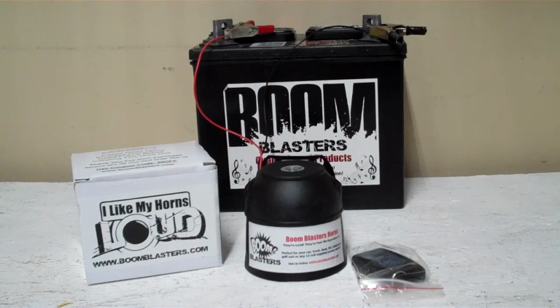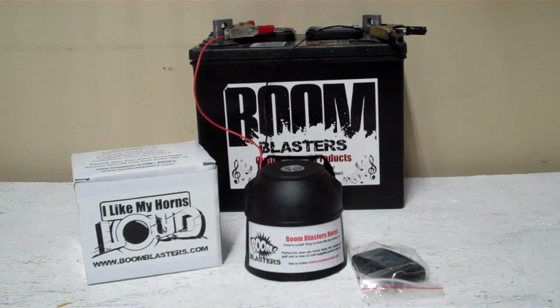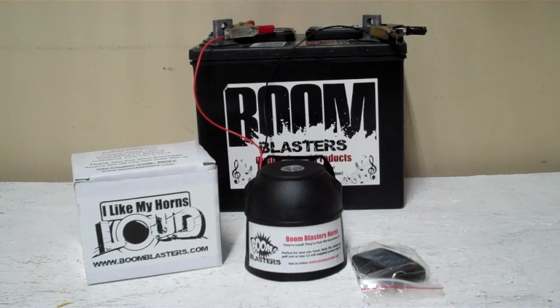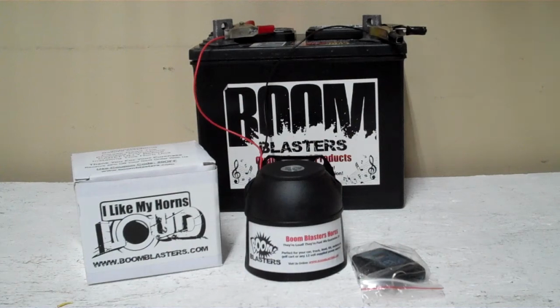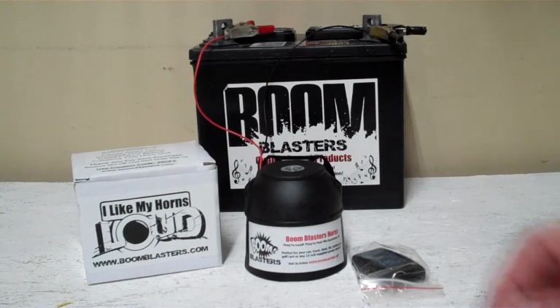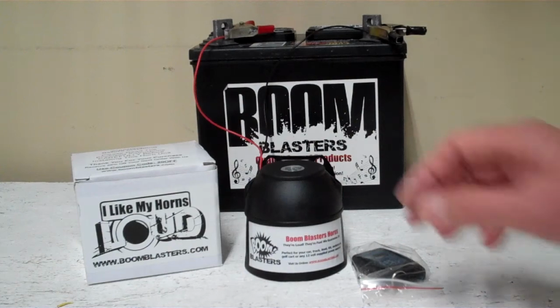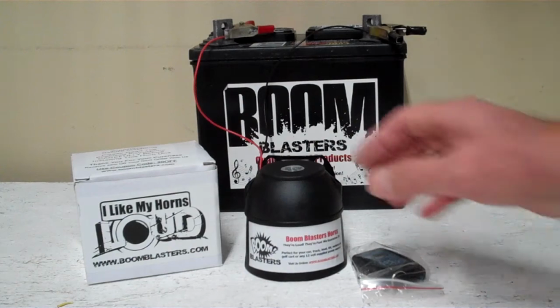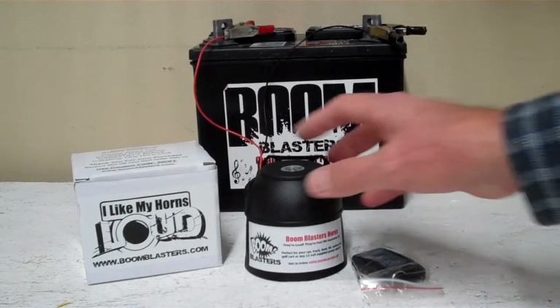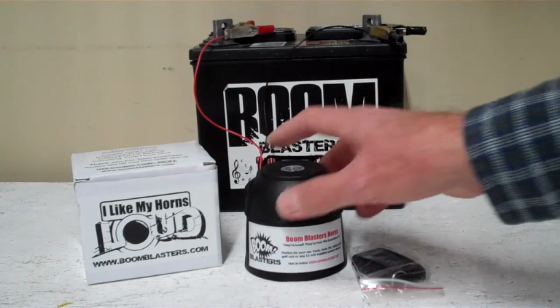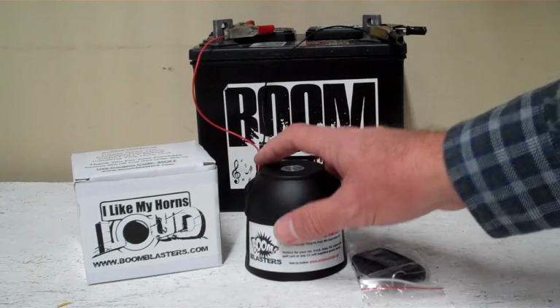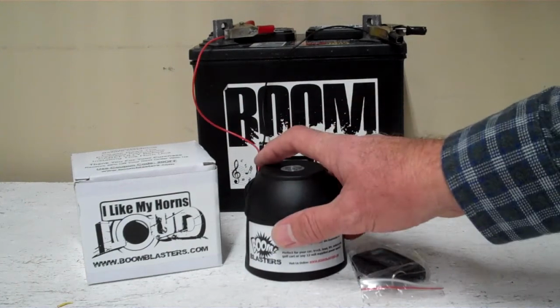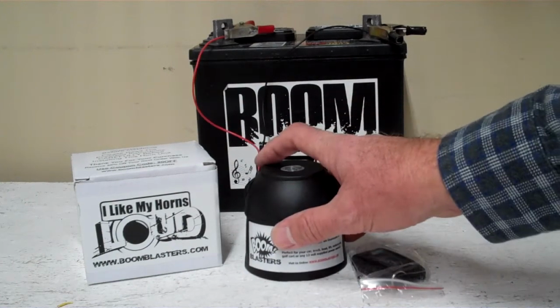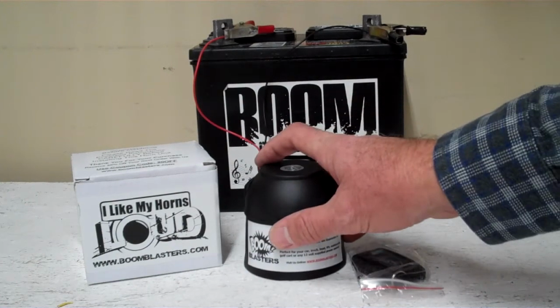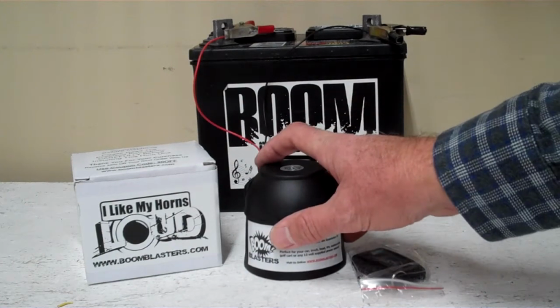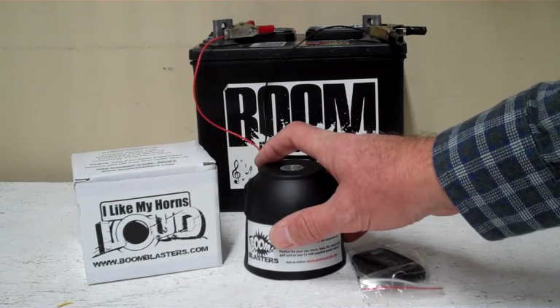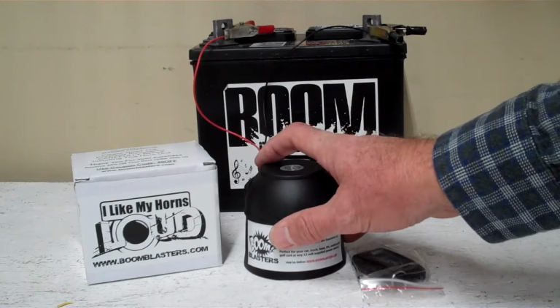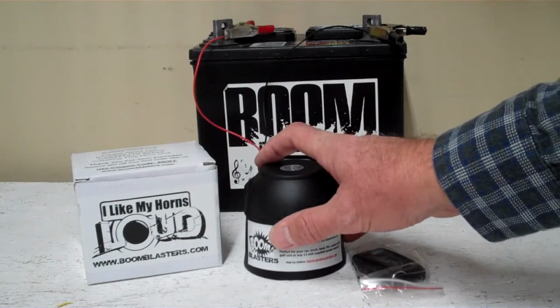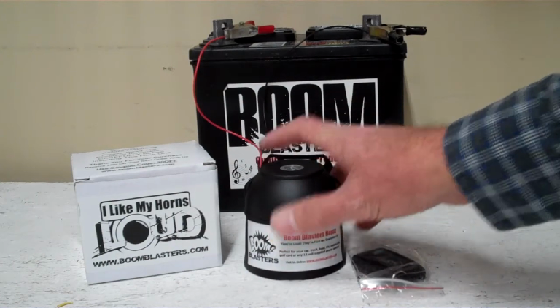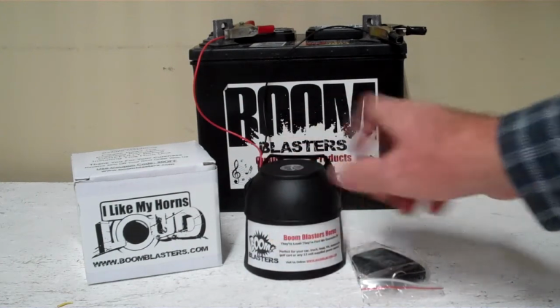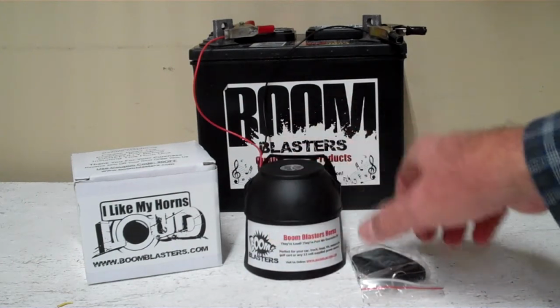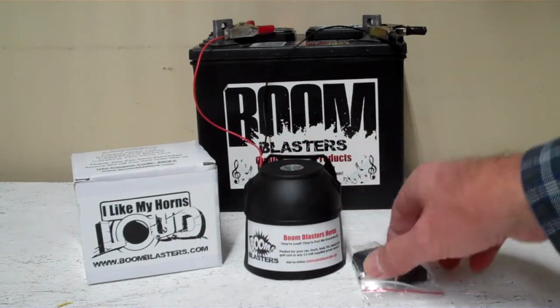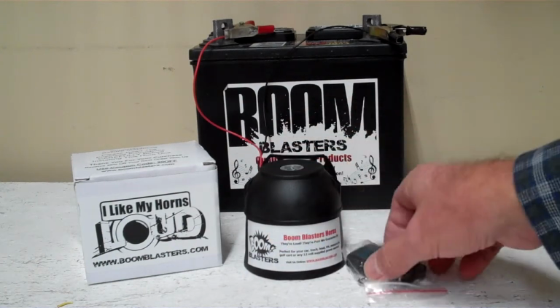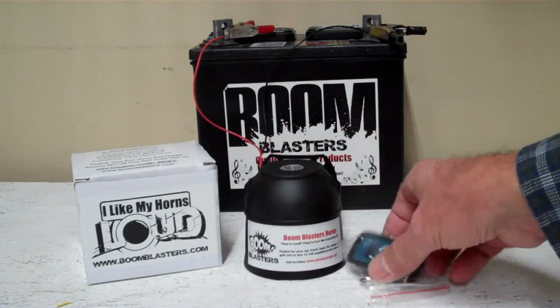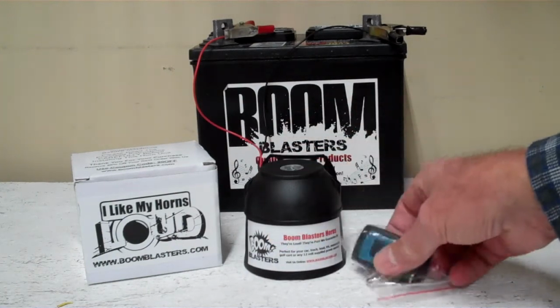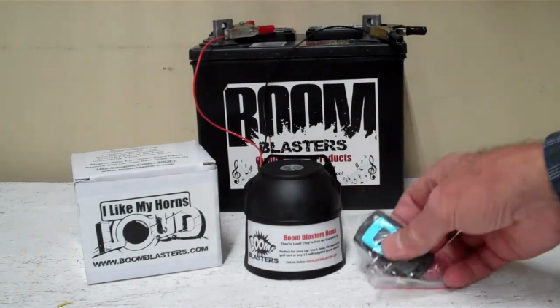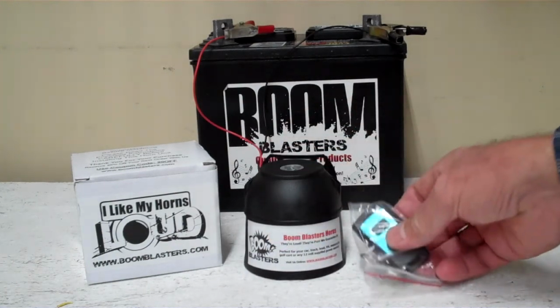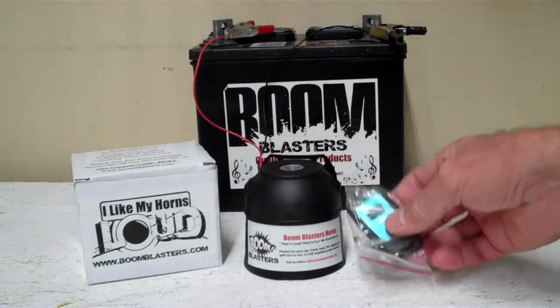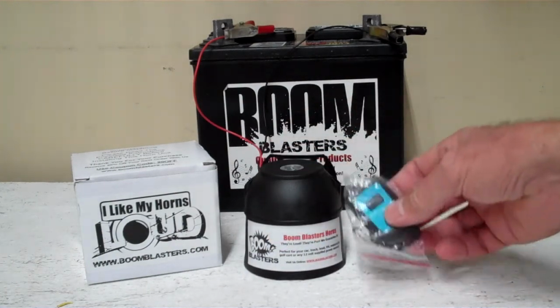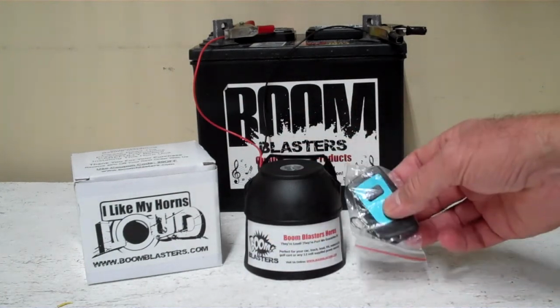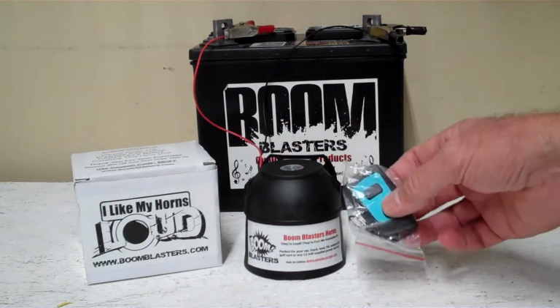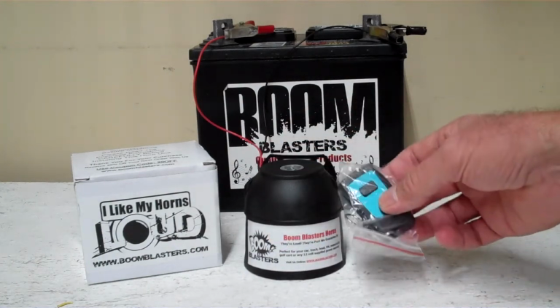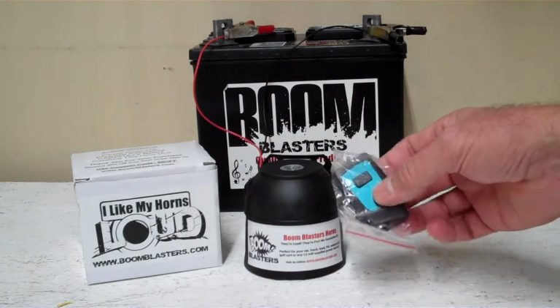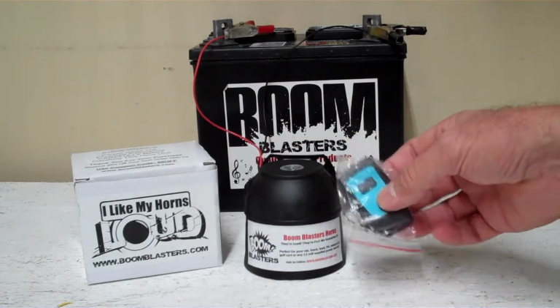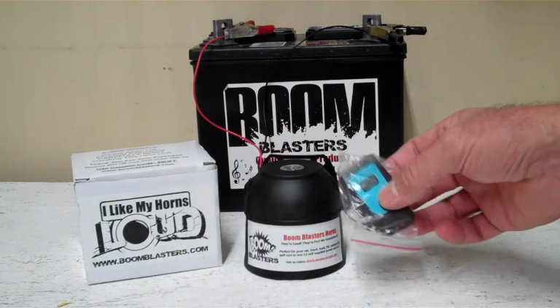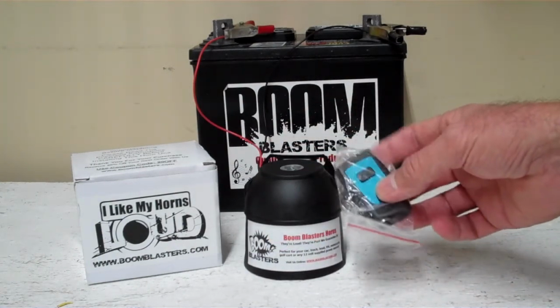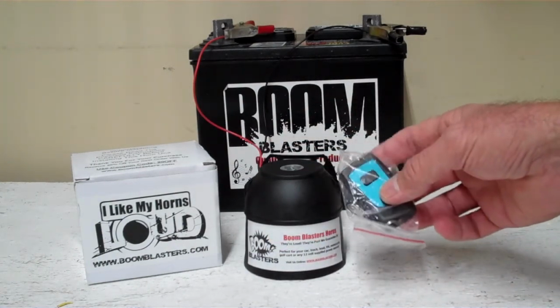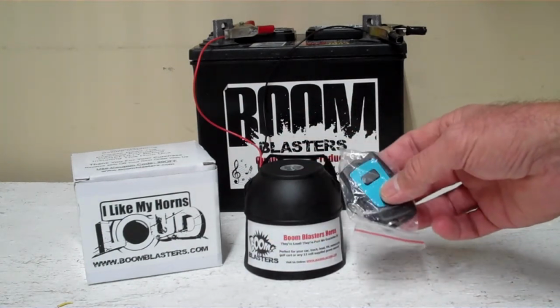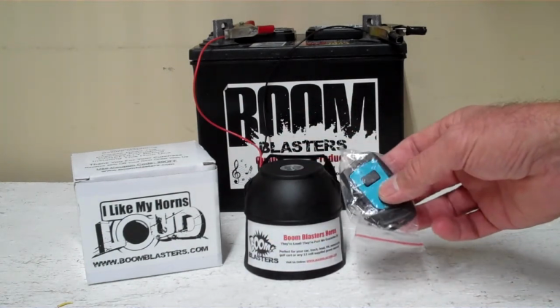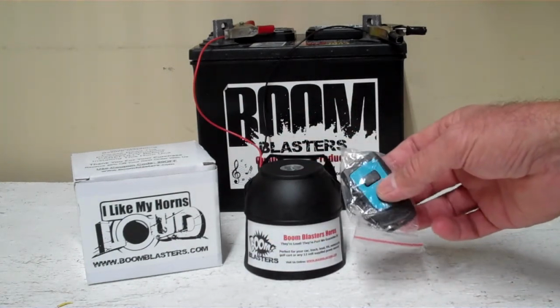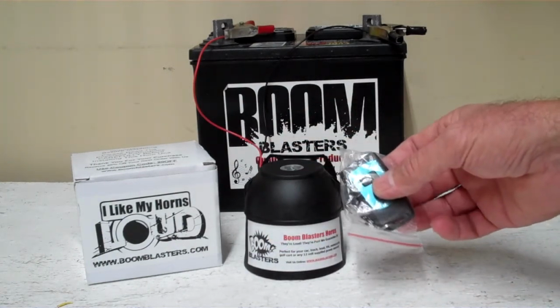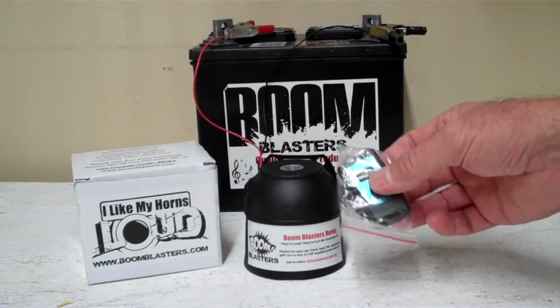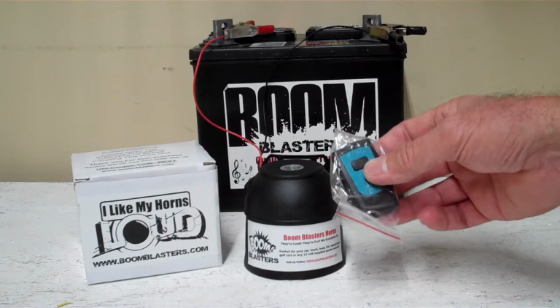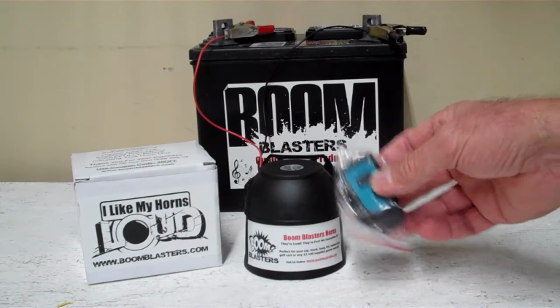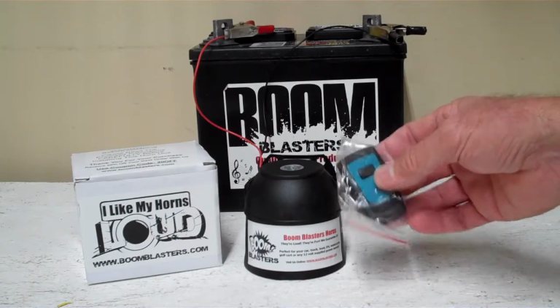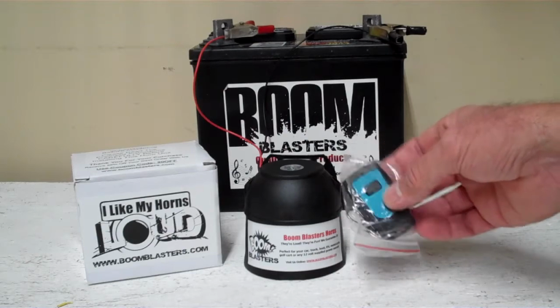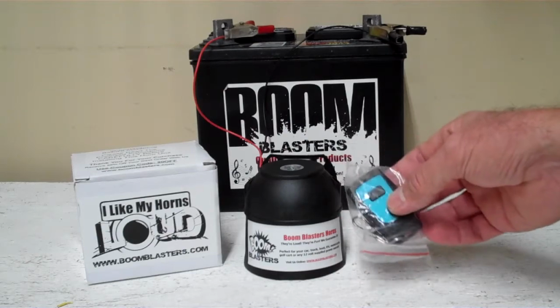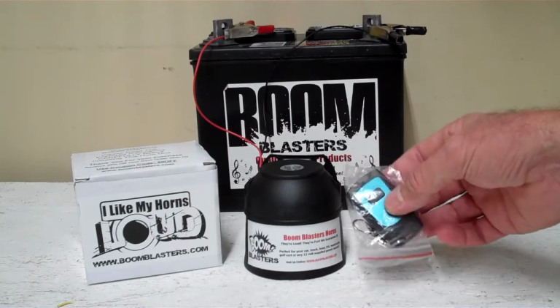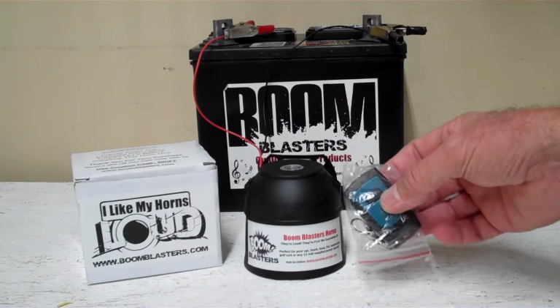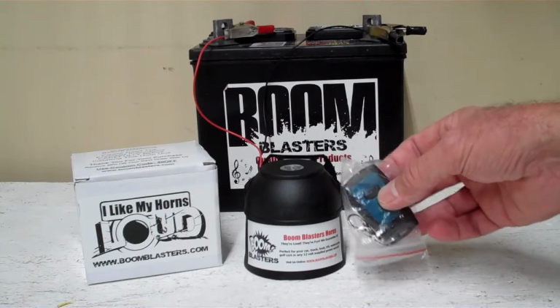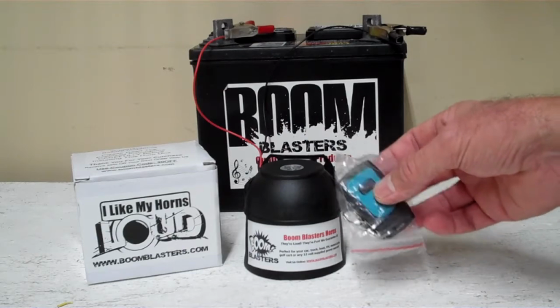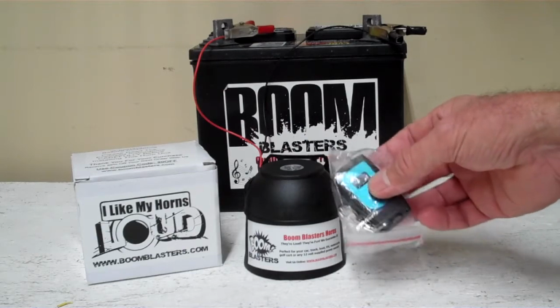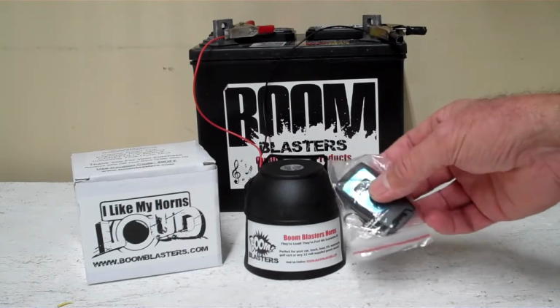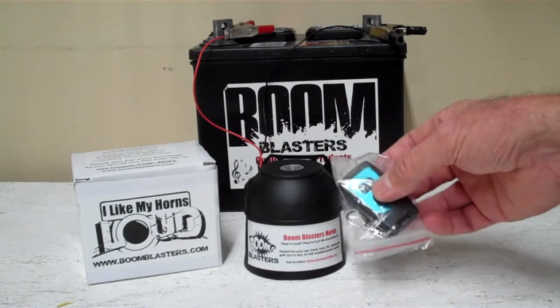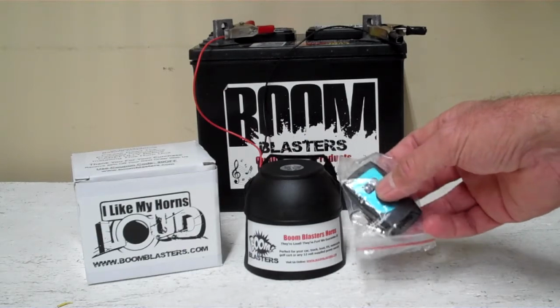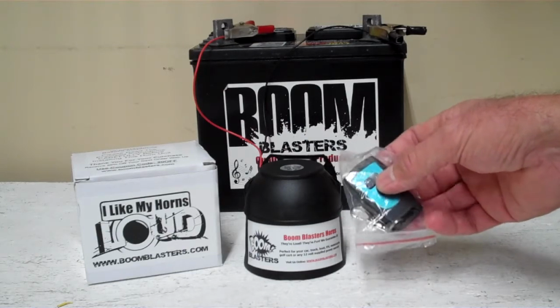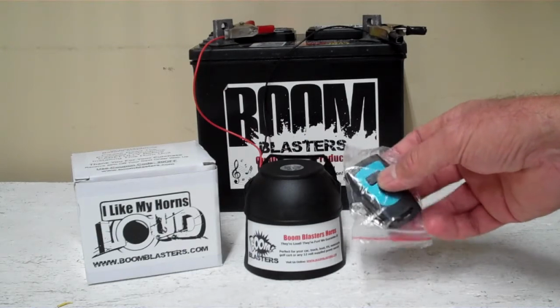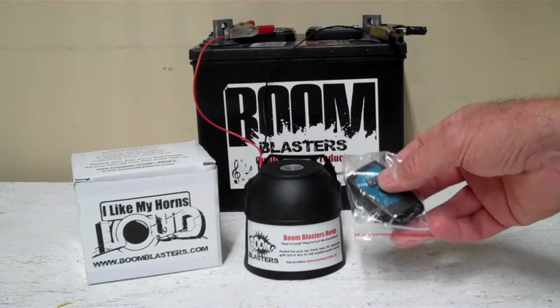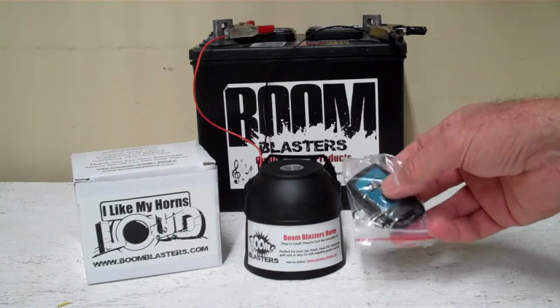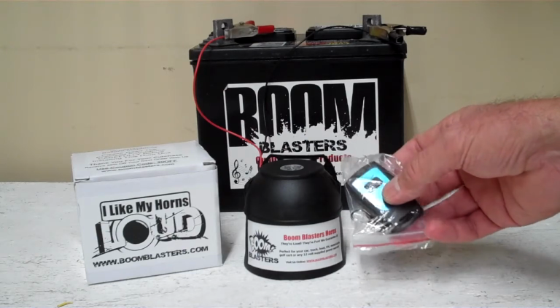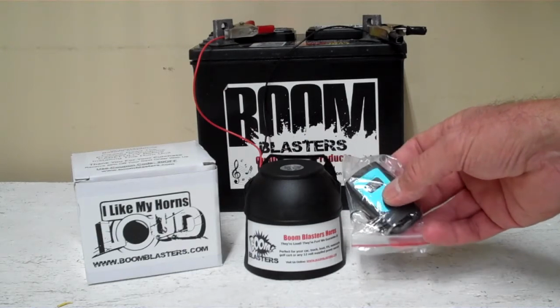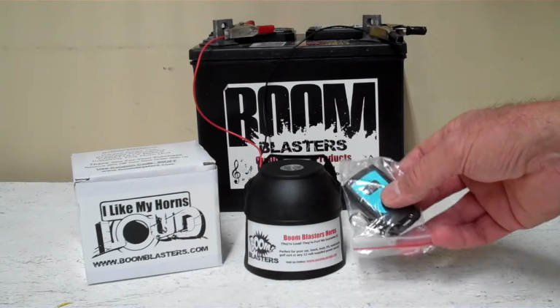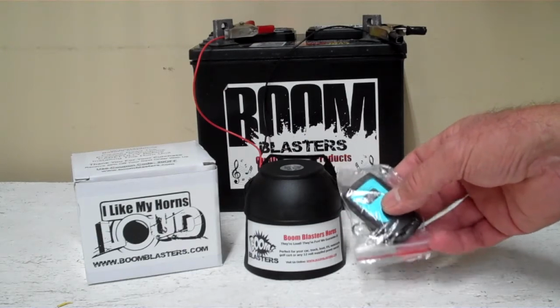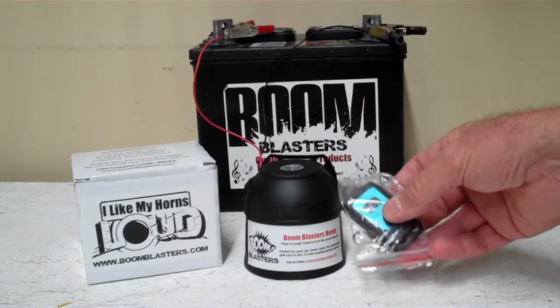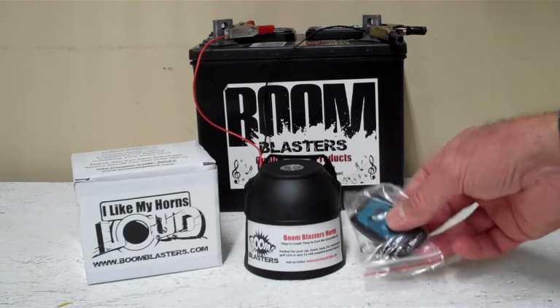Hey everyone, this is our European Touring Car Wireless Car Horn. It's a wireless version that comes with one remote control — you can purchase additional remote controls if you want.